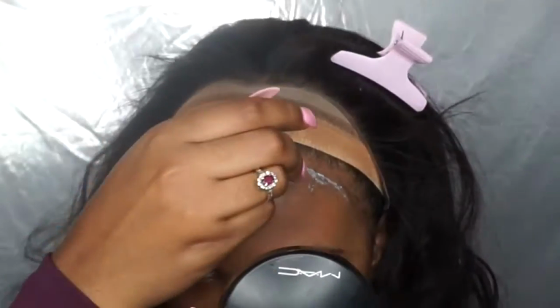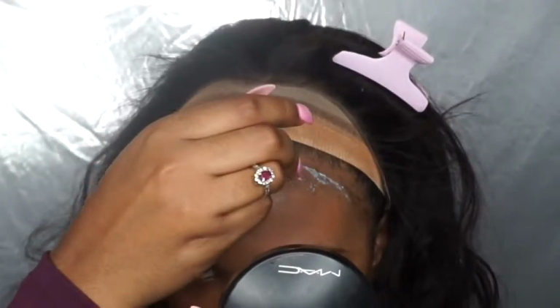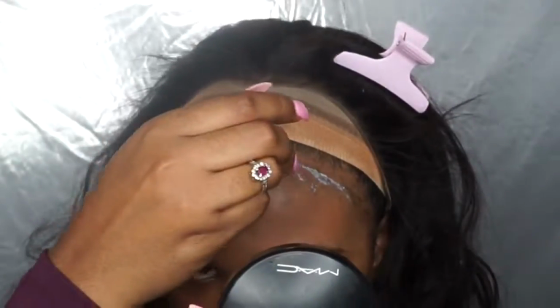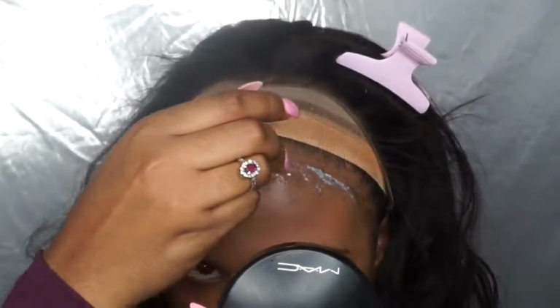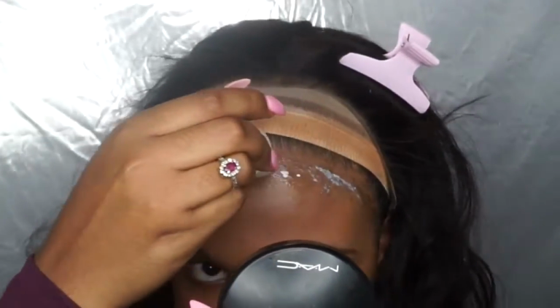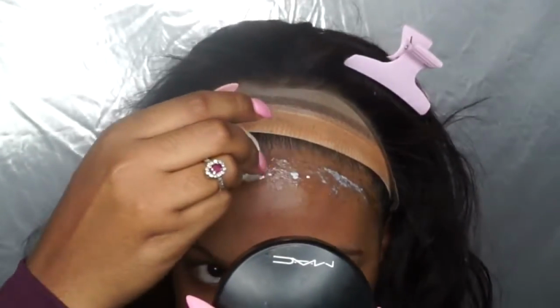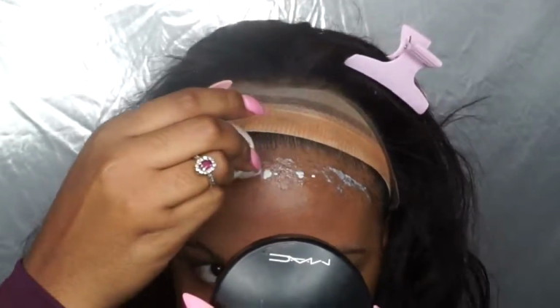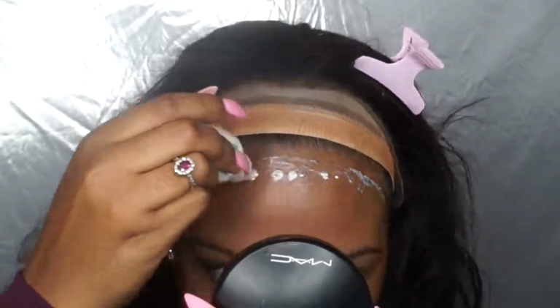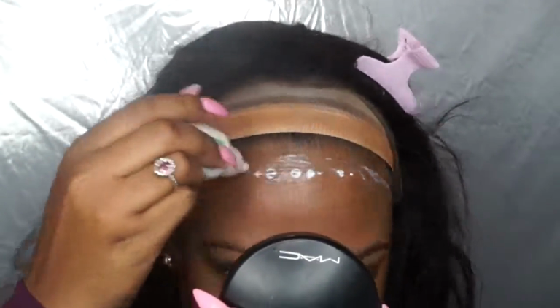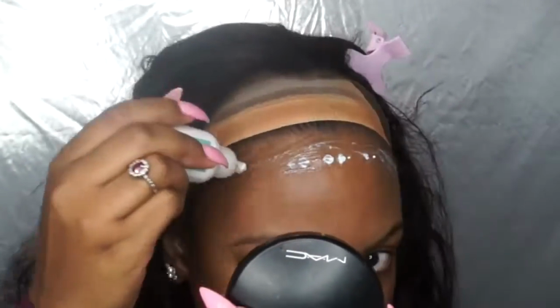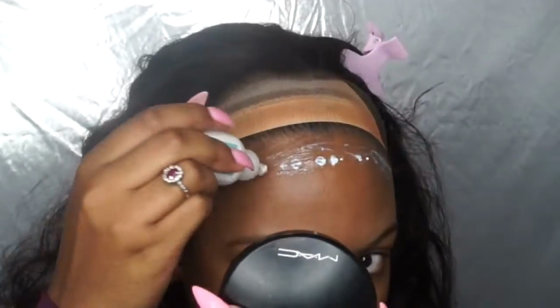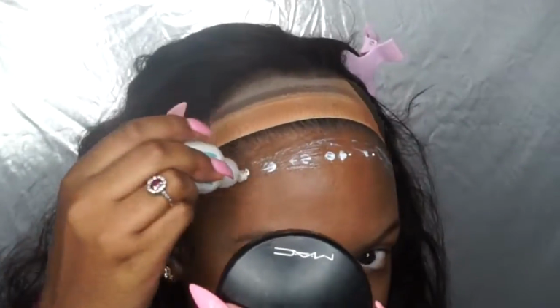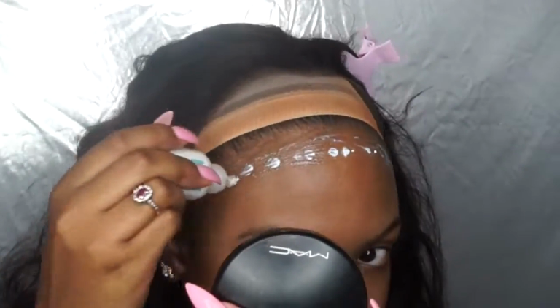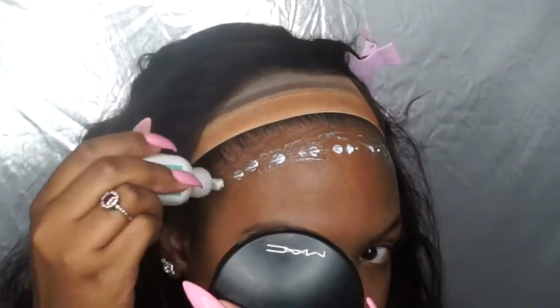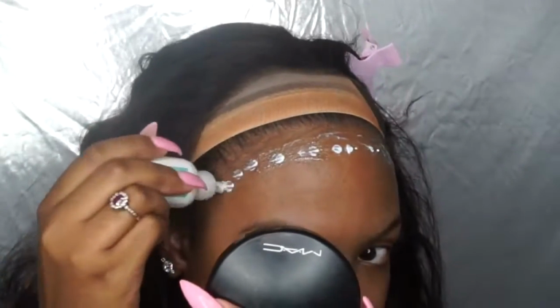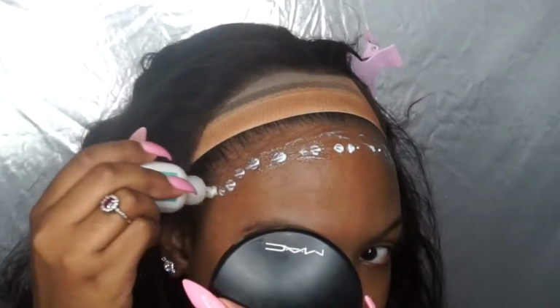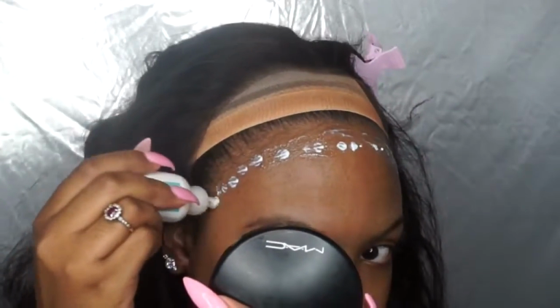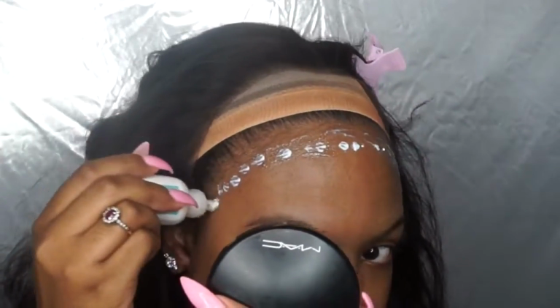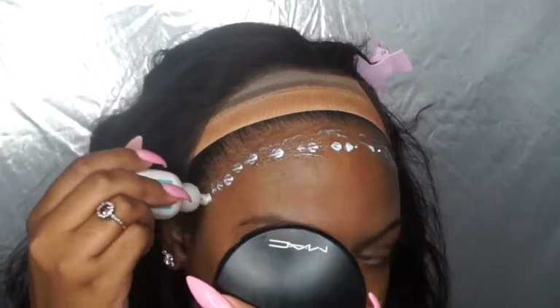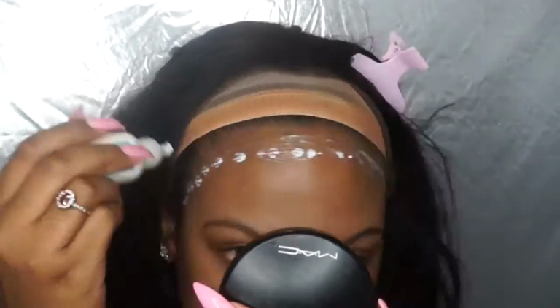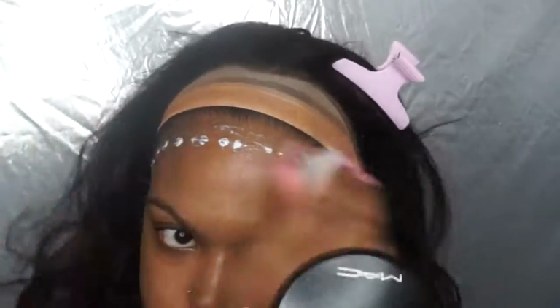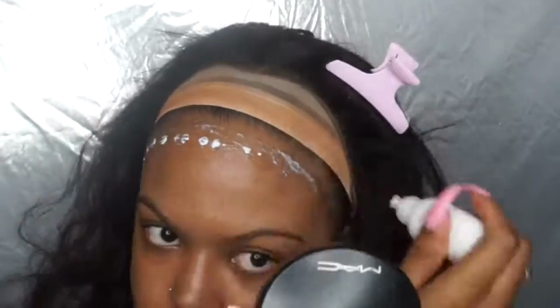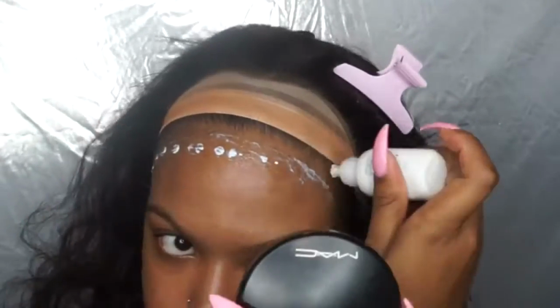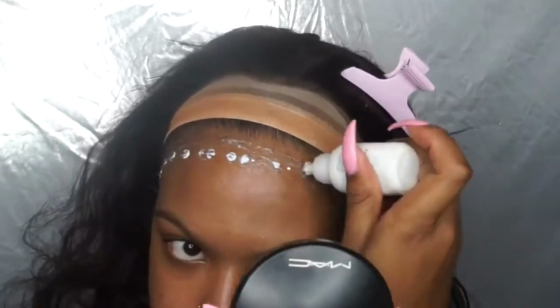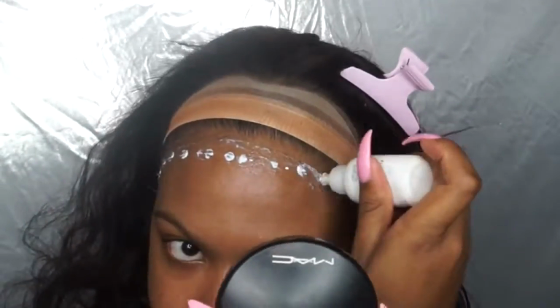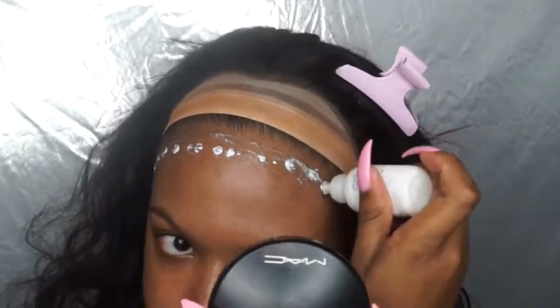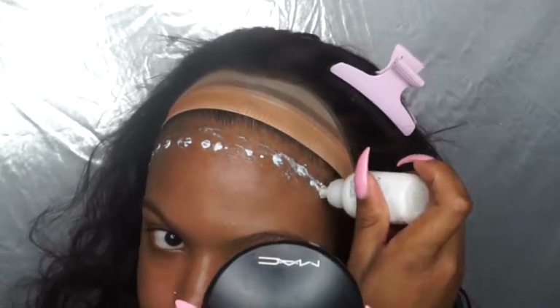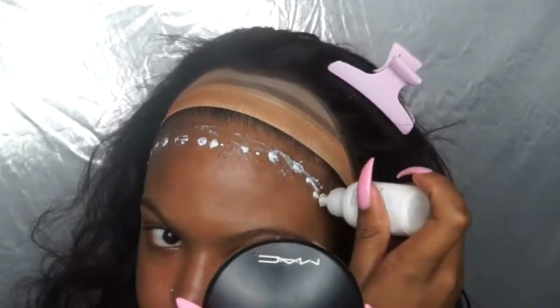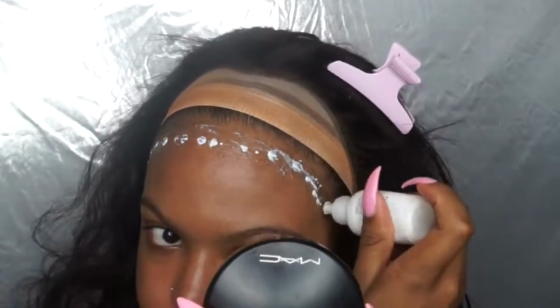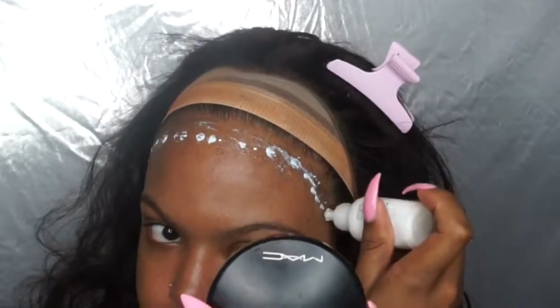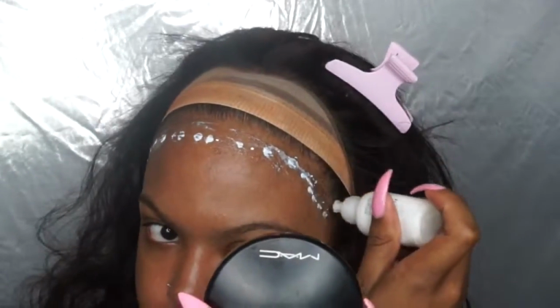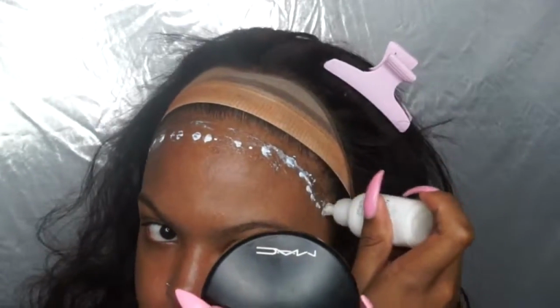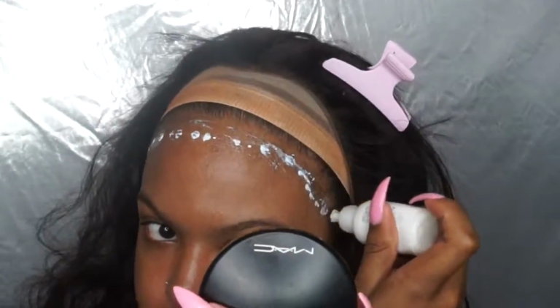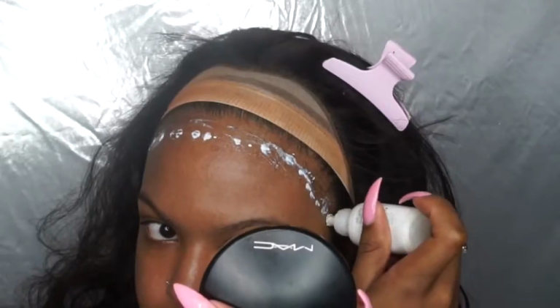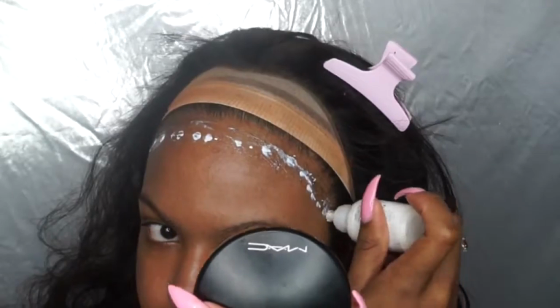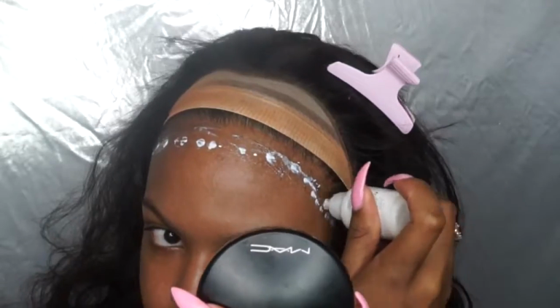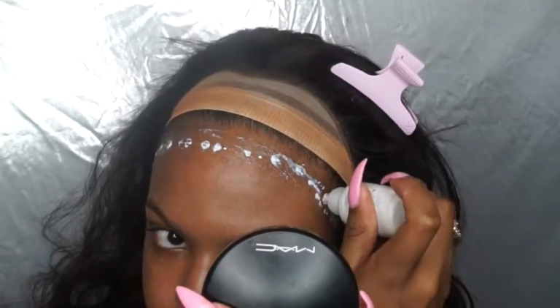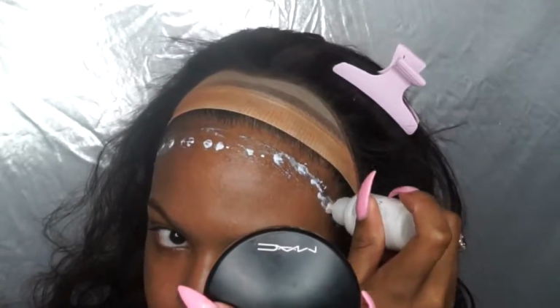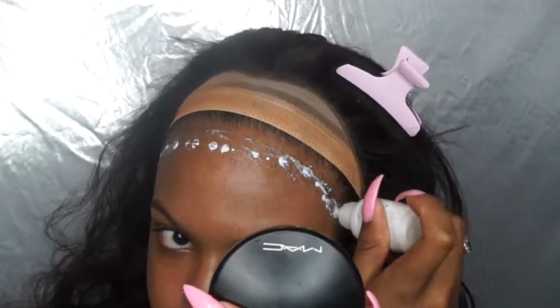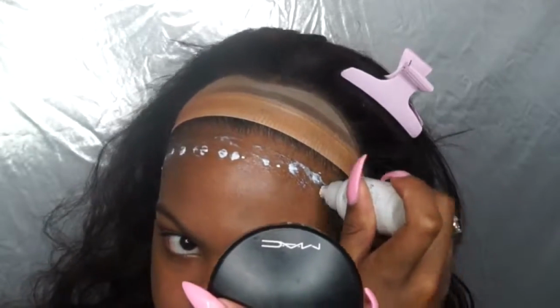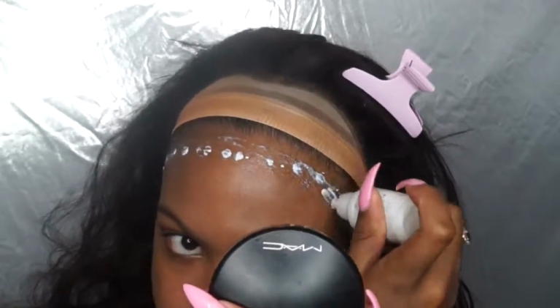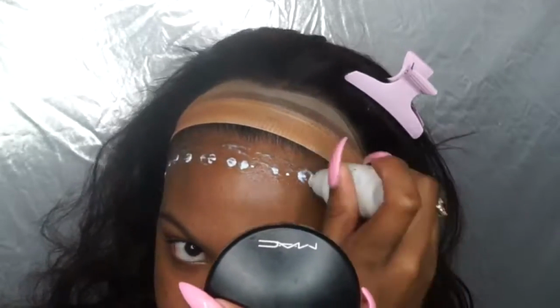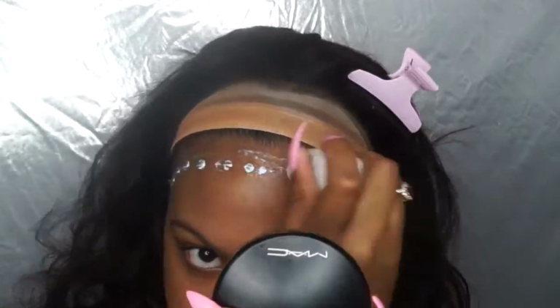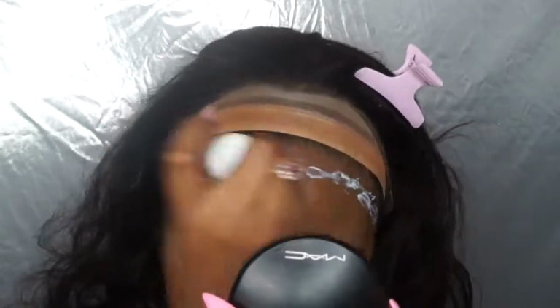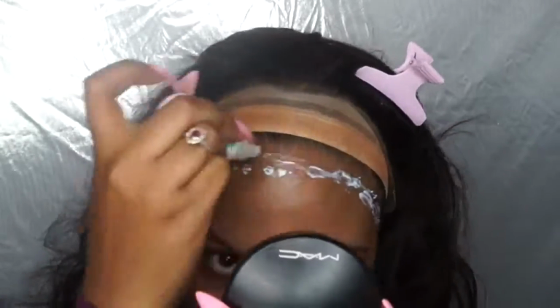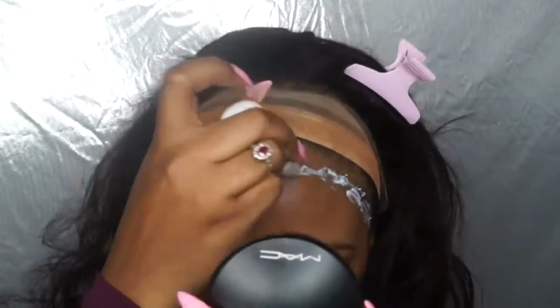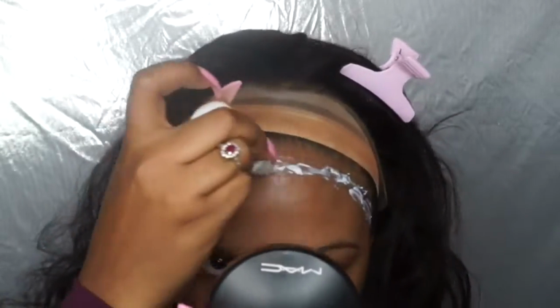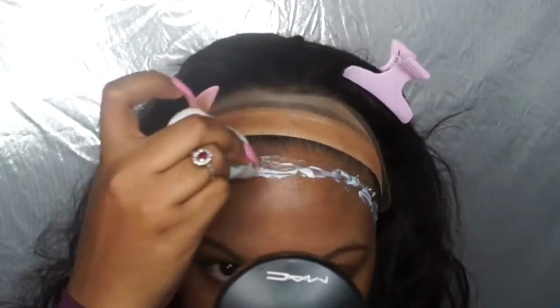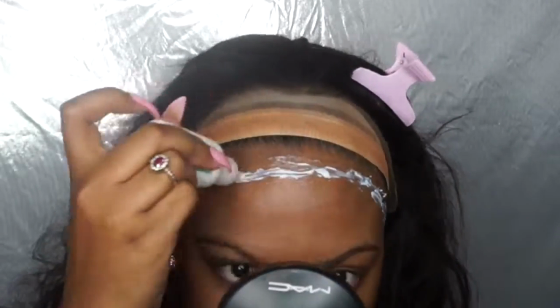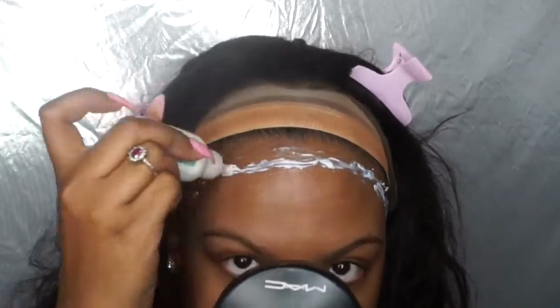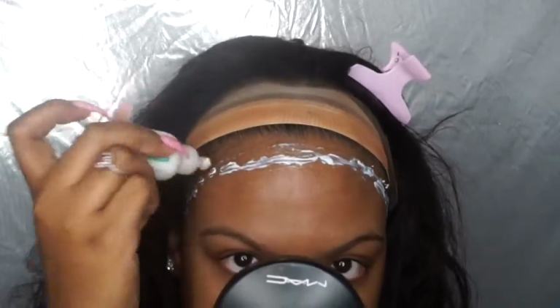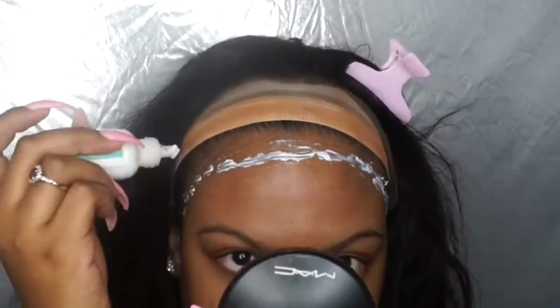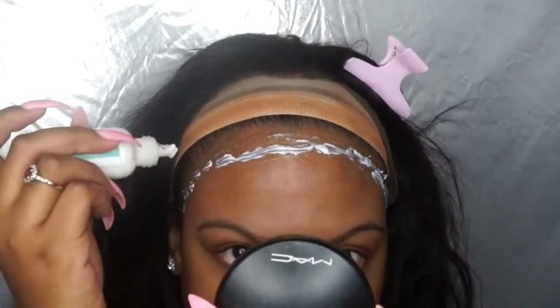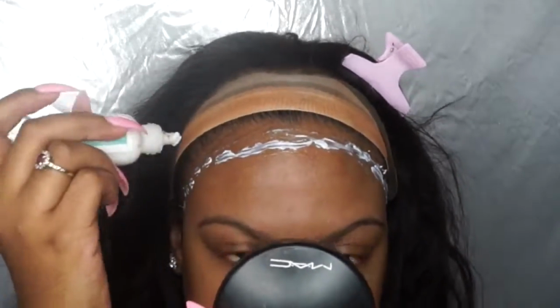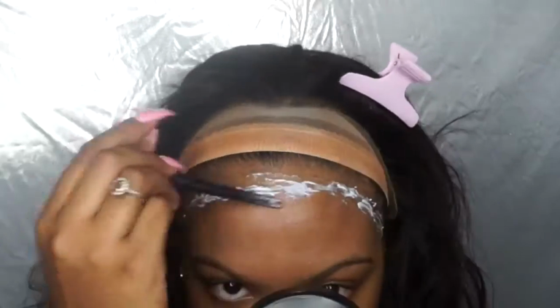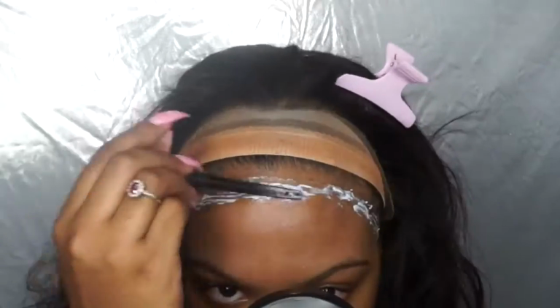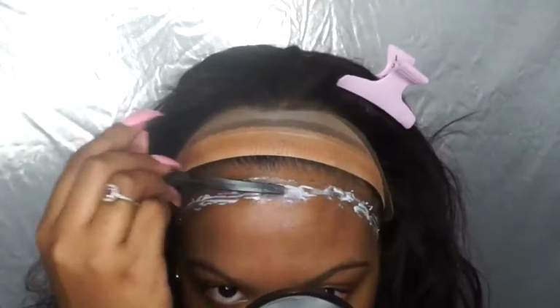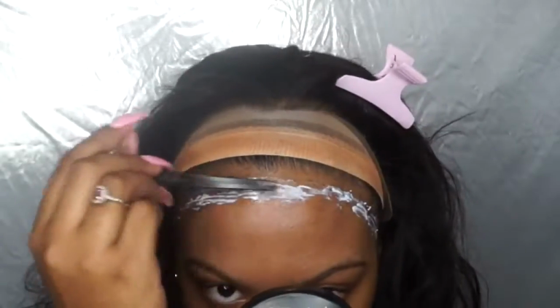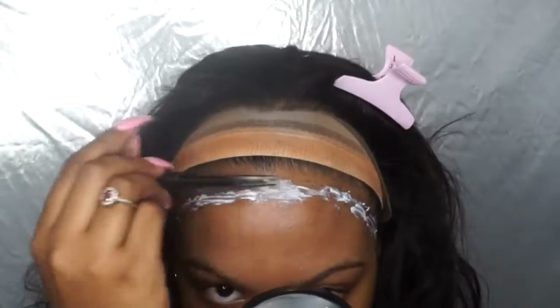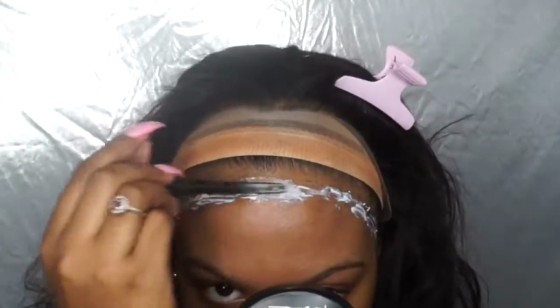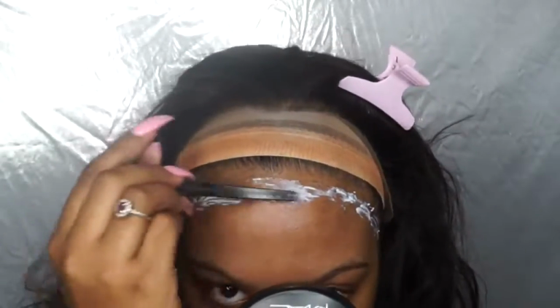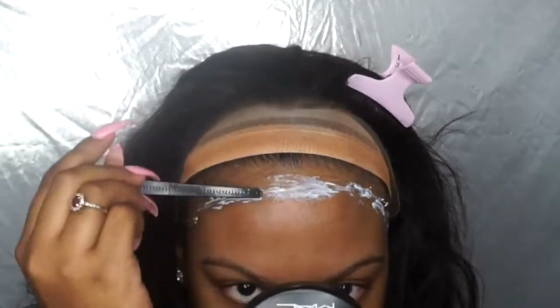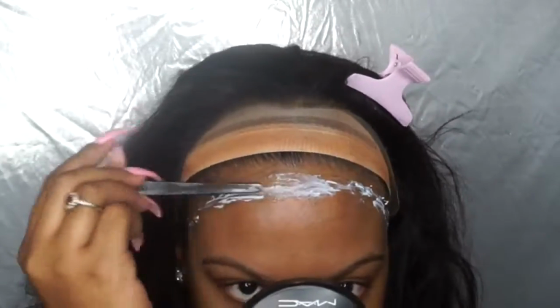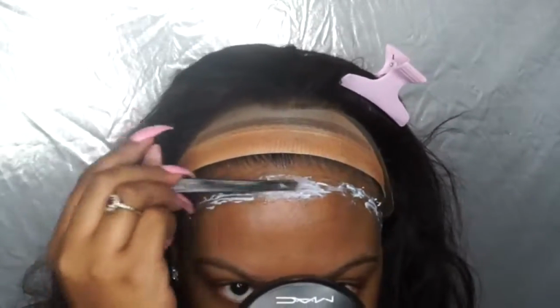Once the first layer of glue is dry, I go in with a second layer of glue and basically follow the same exact steps.